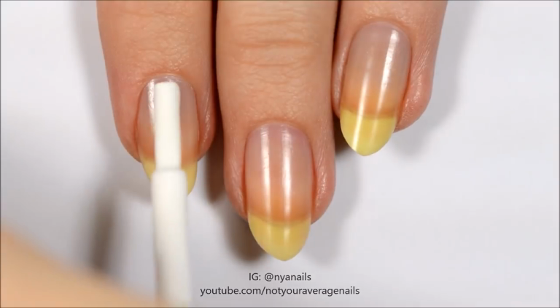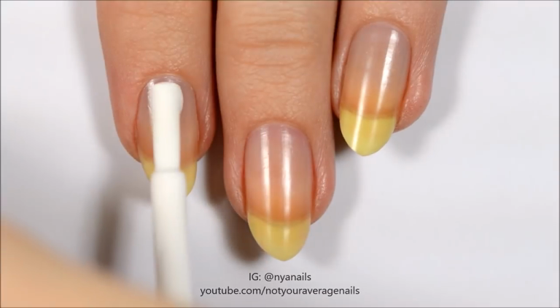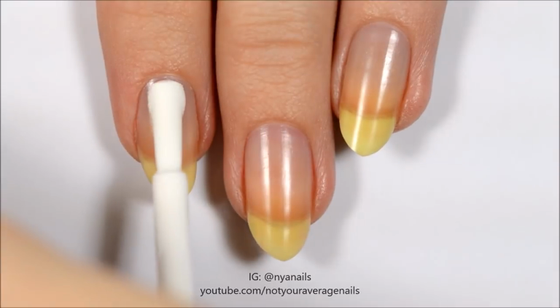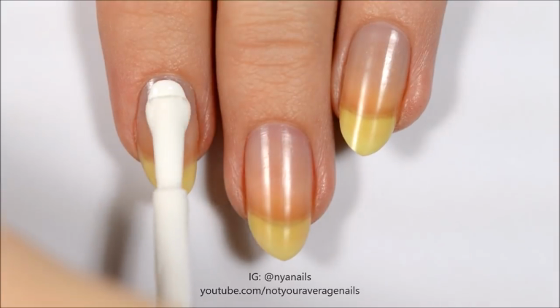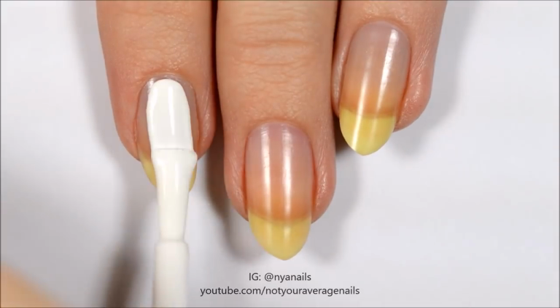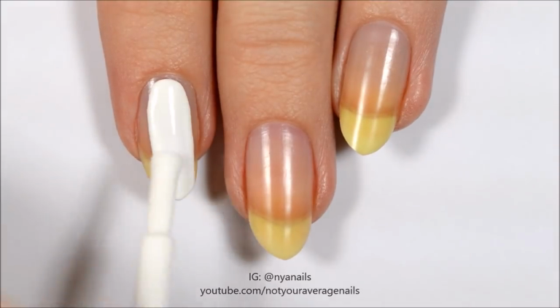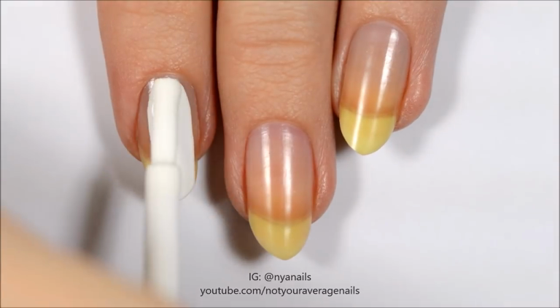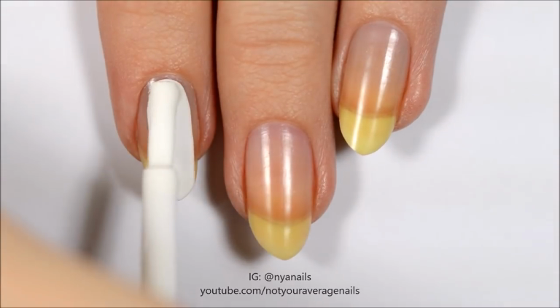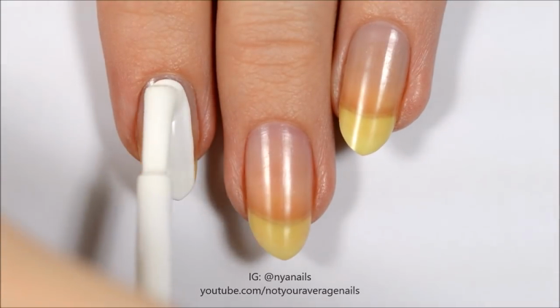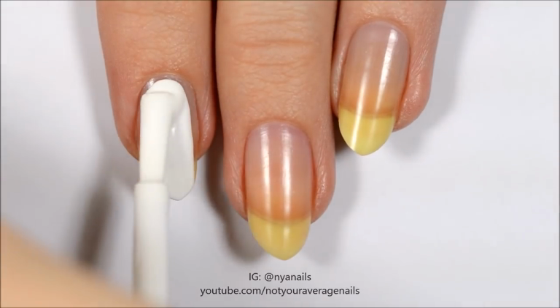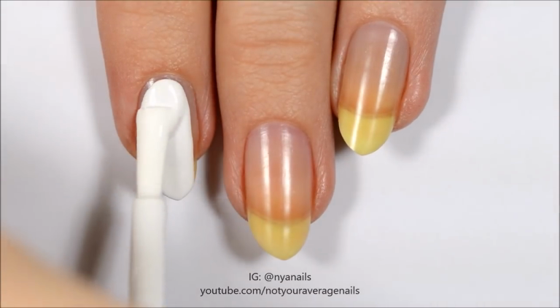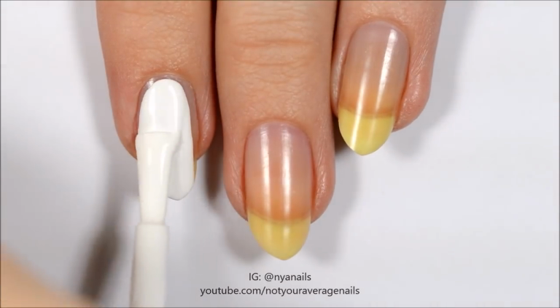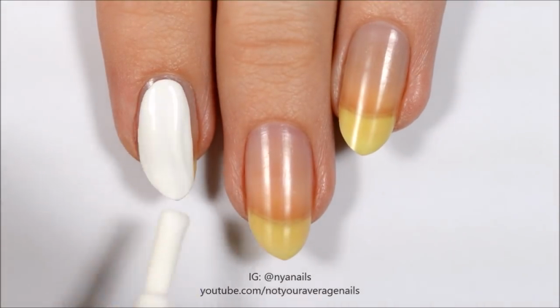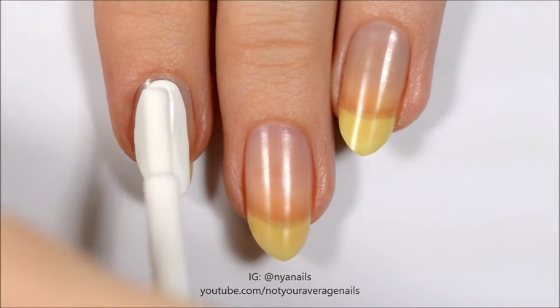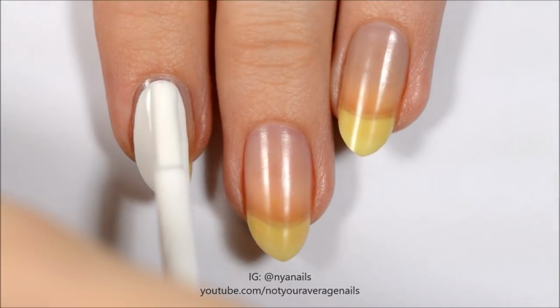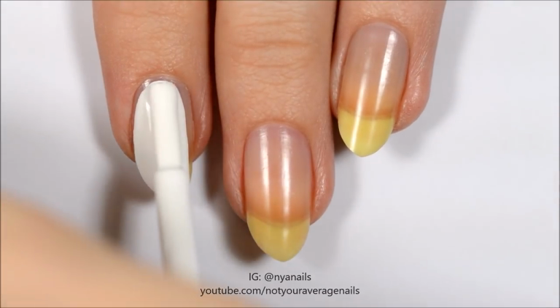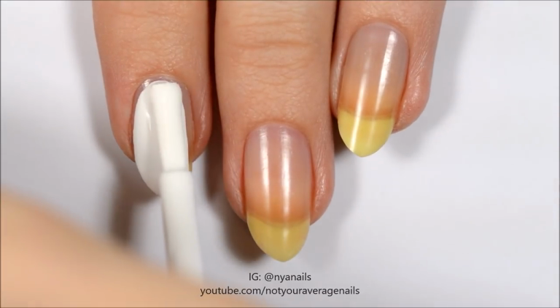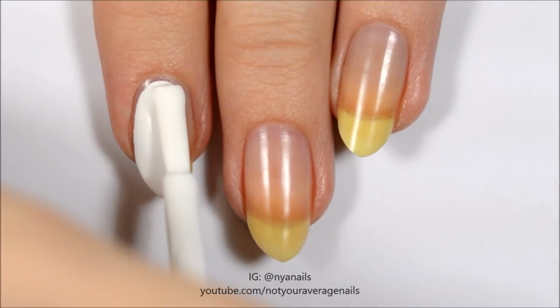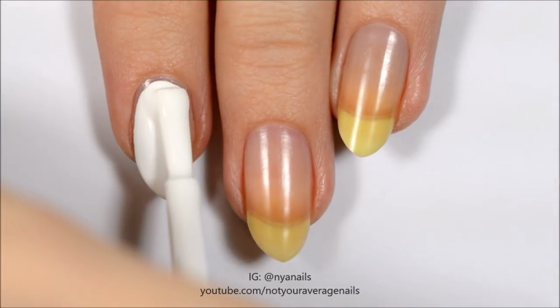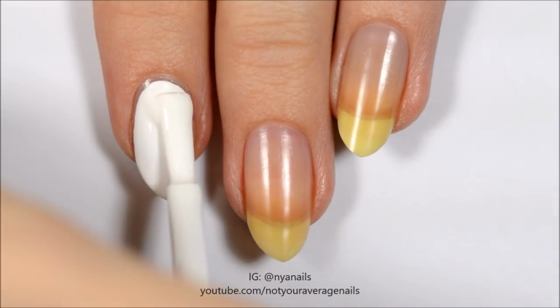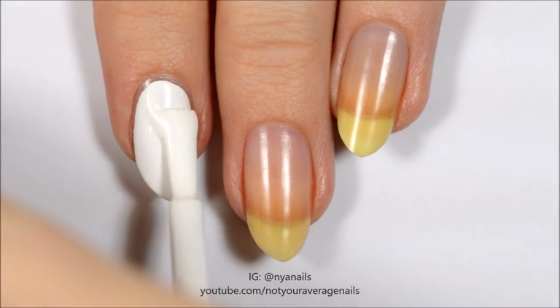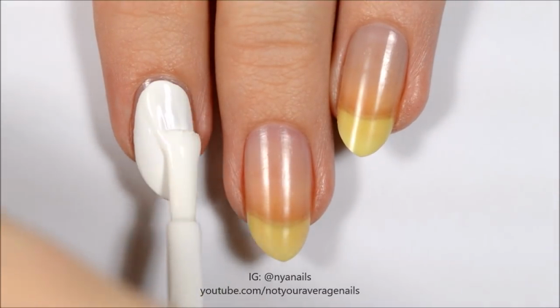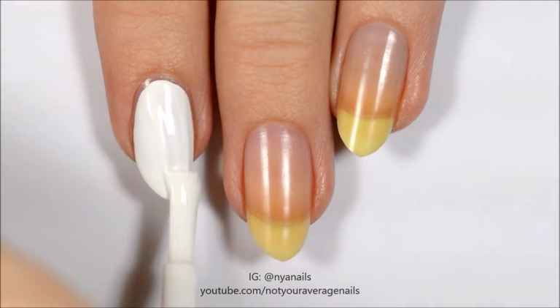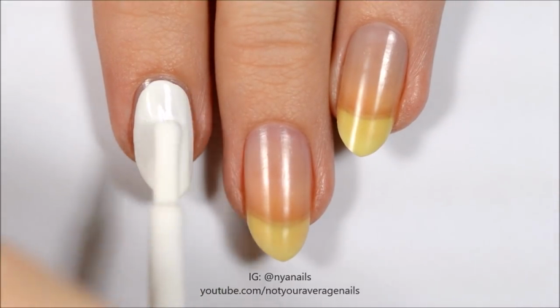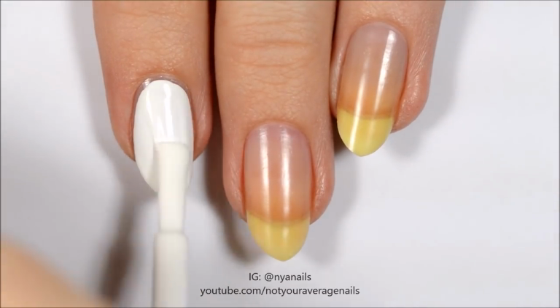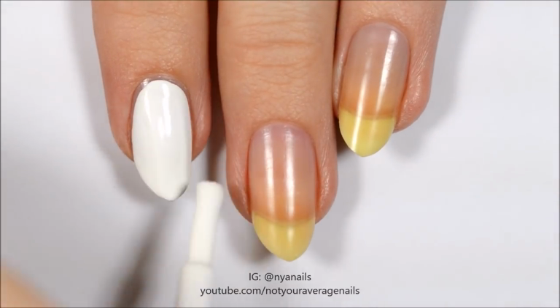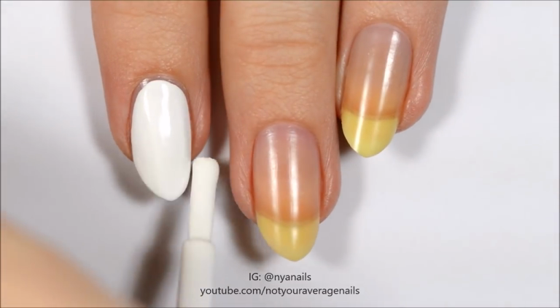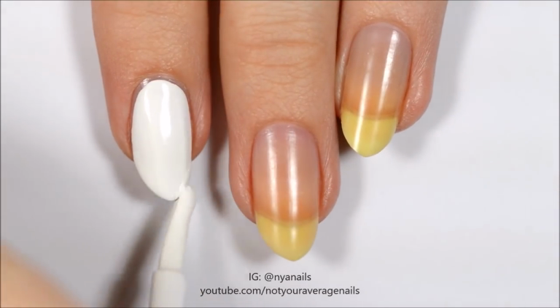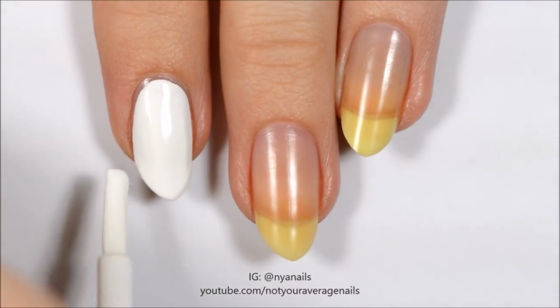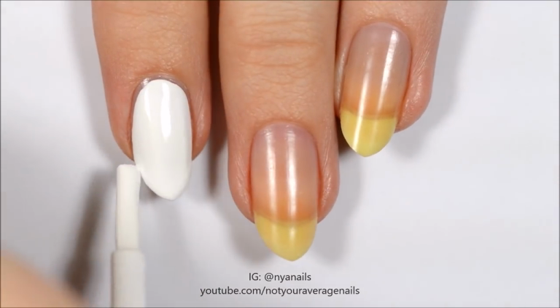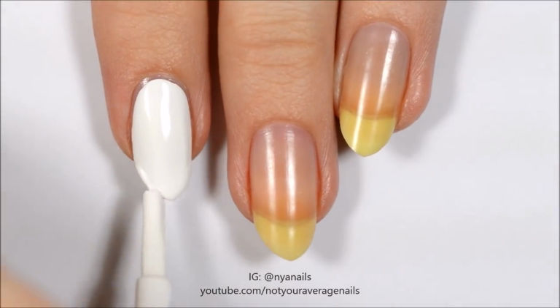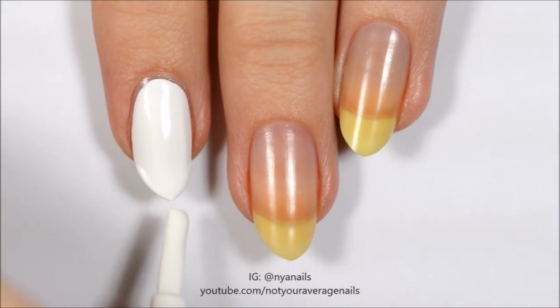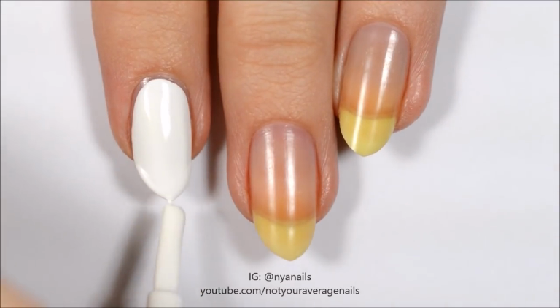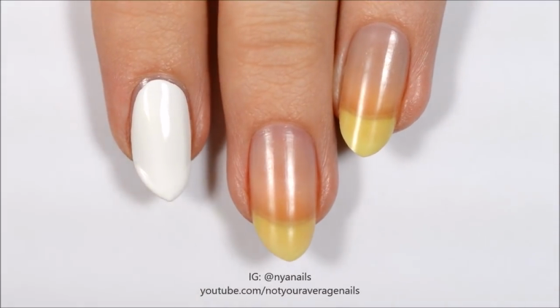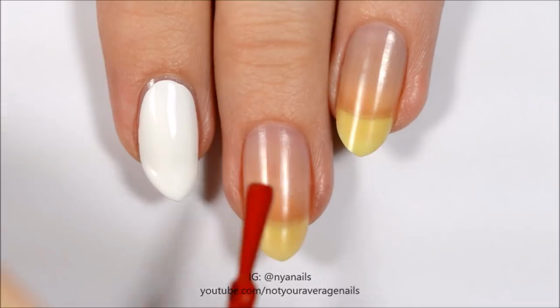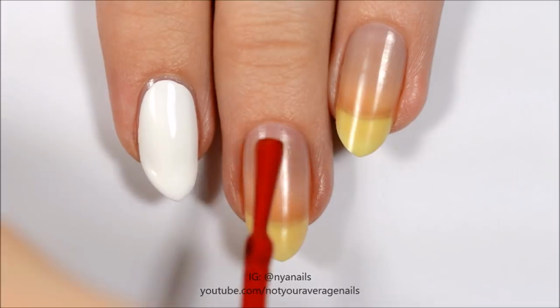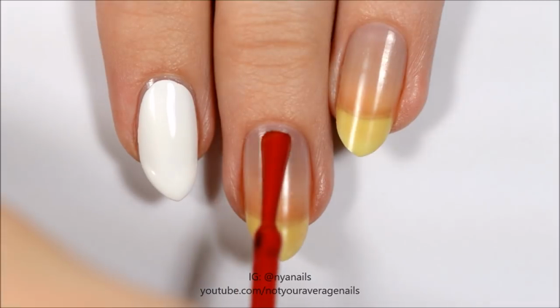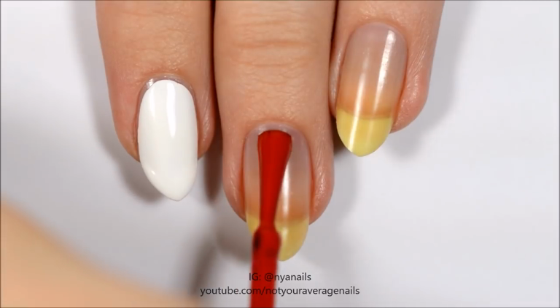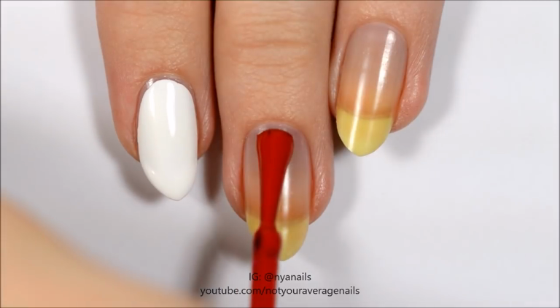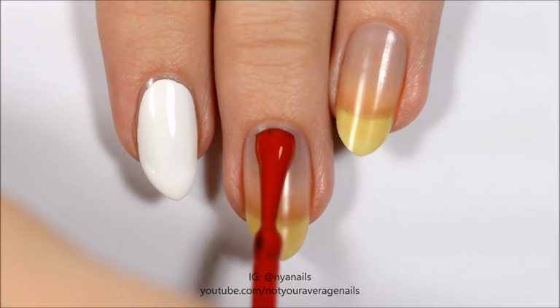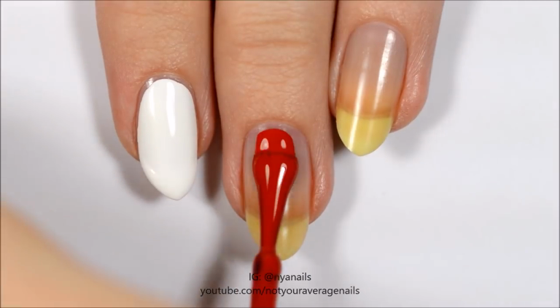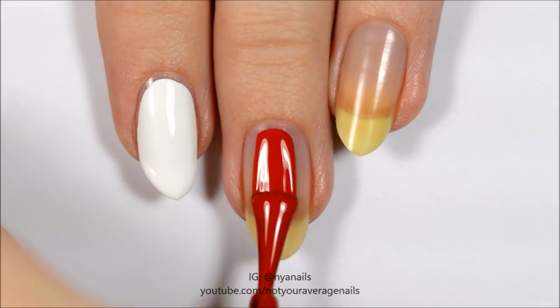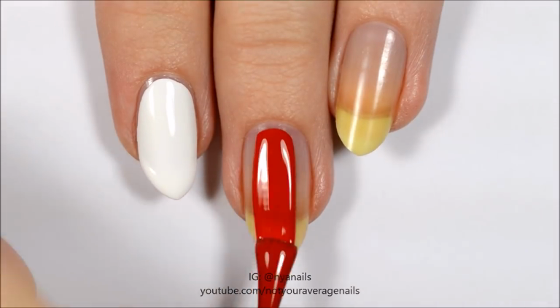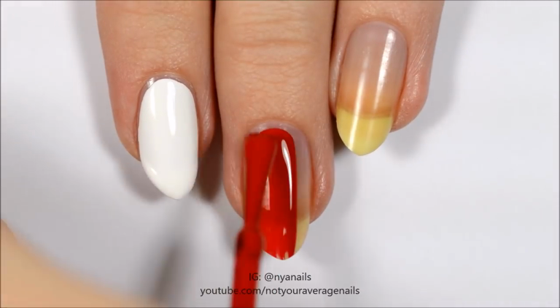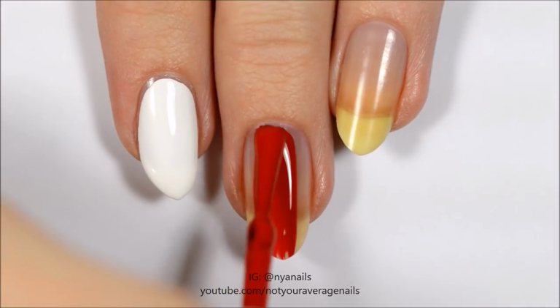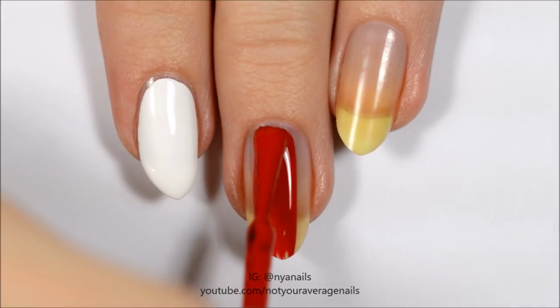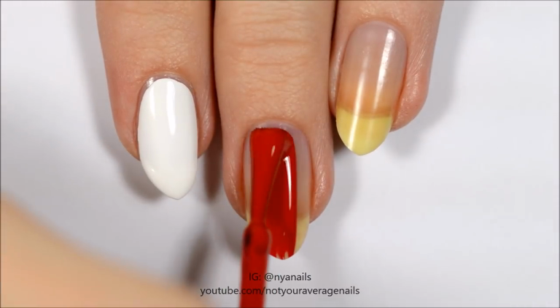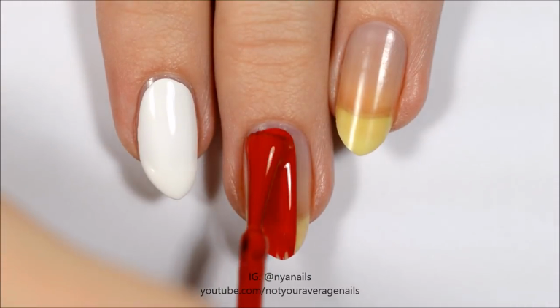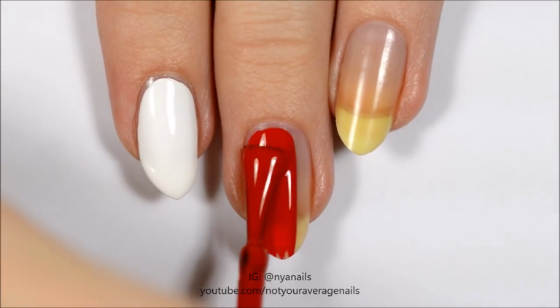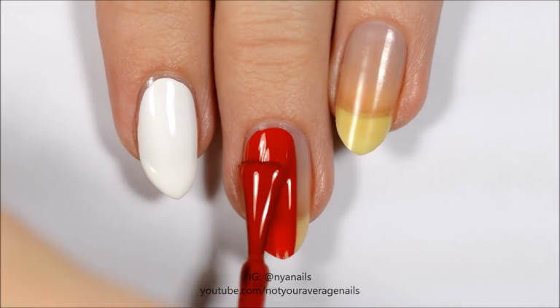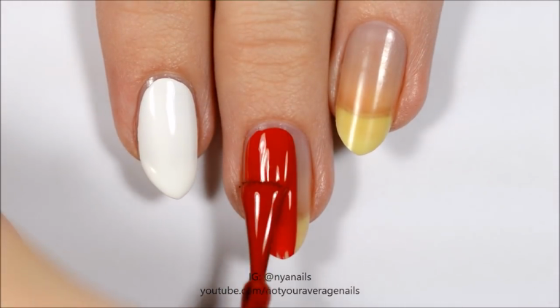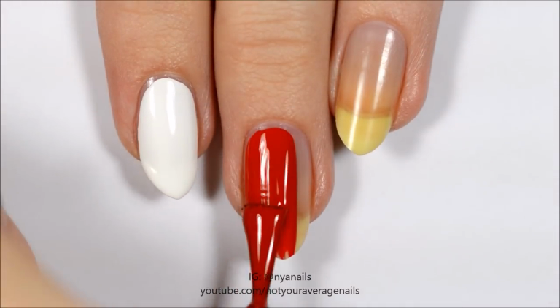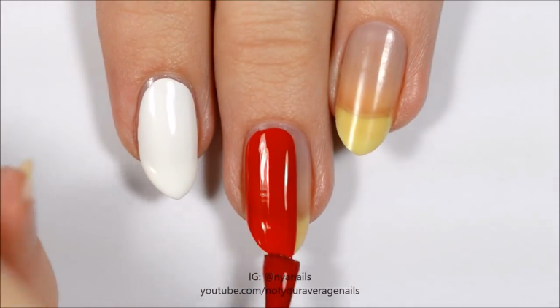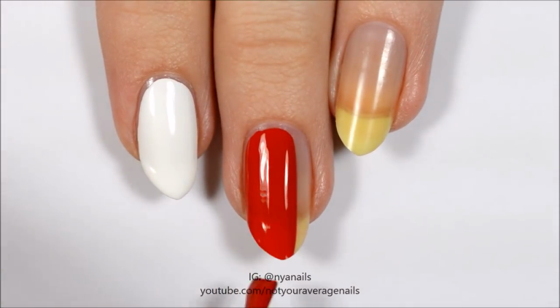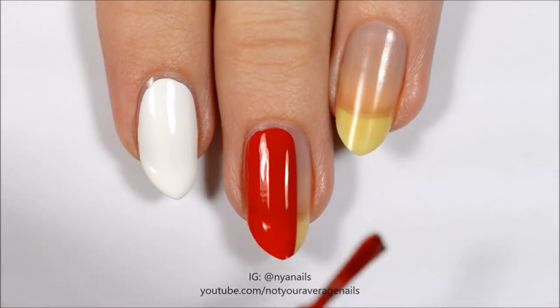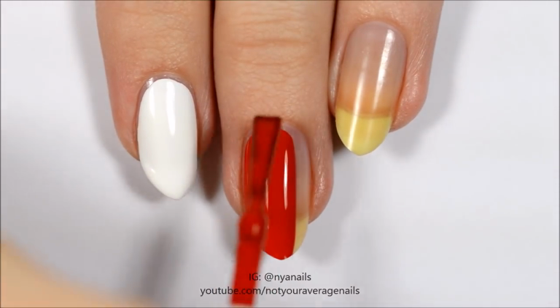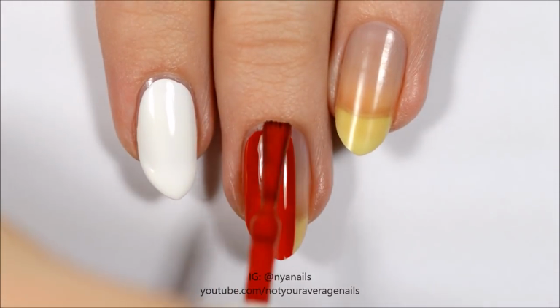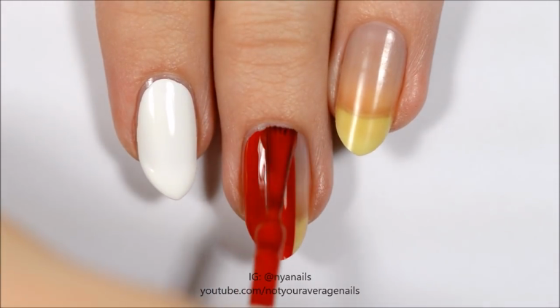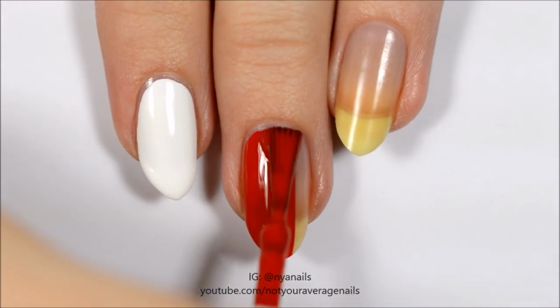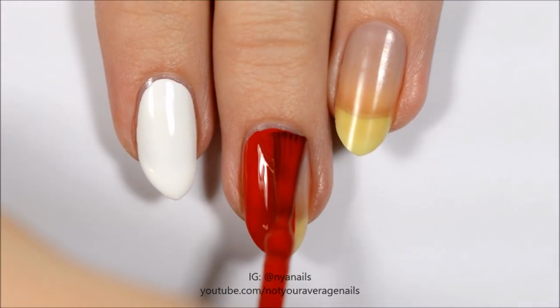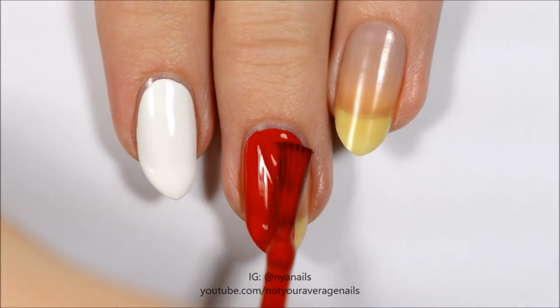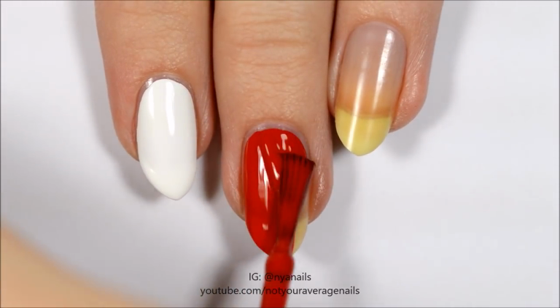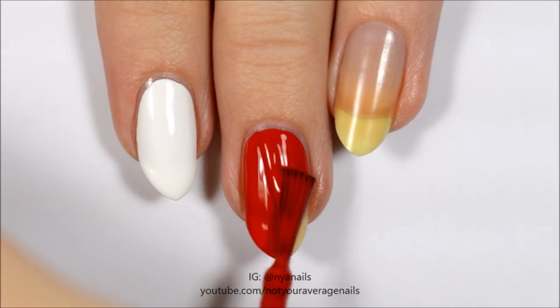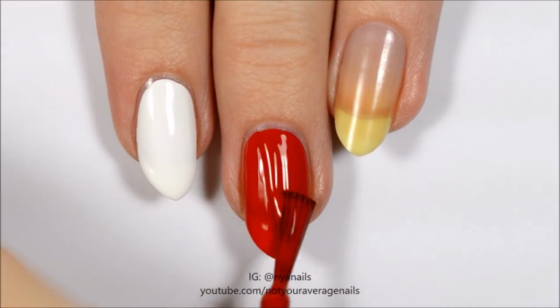Start off by painting your index and thumbnails white, your middle fingernail red, your ring fingernail black, and your pinky nail a dark grey.